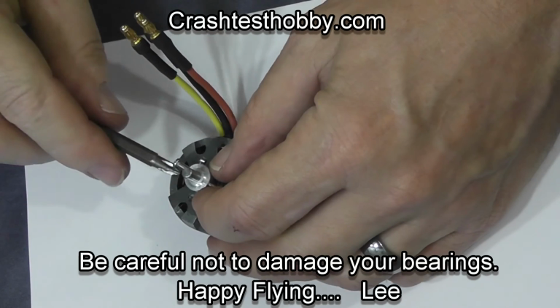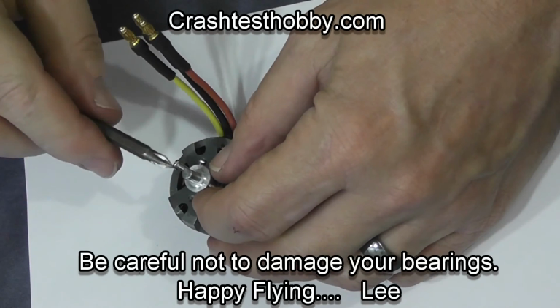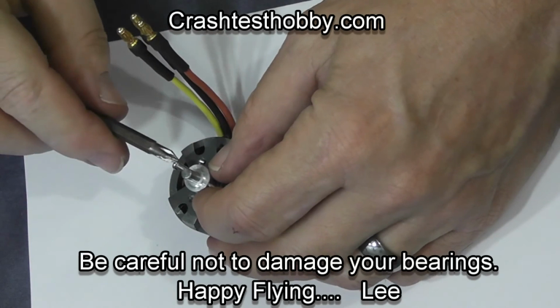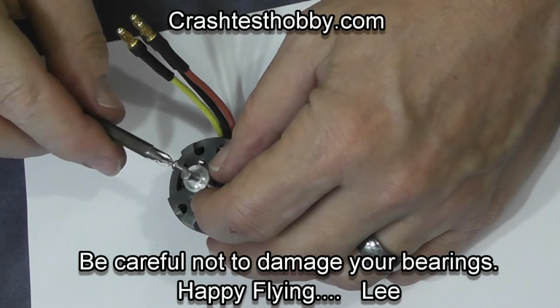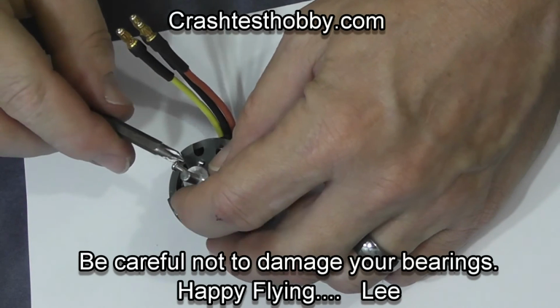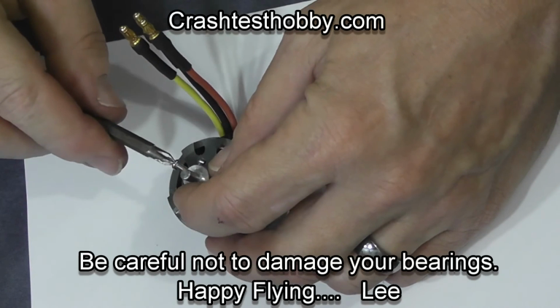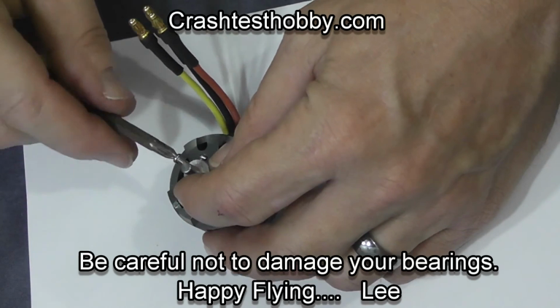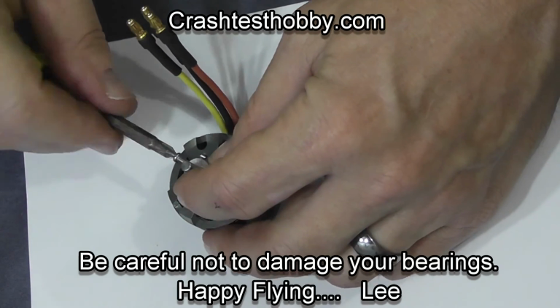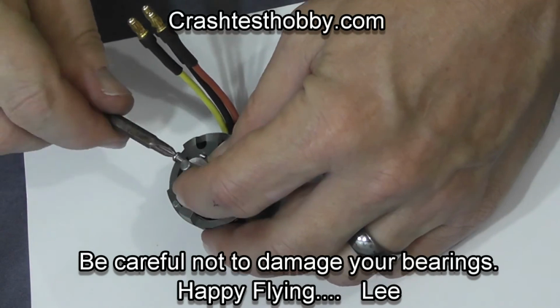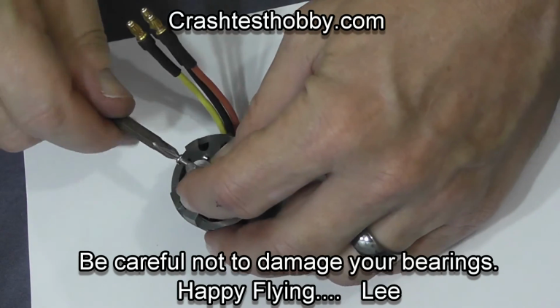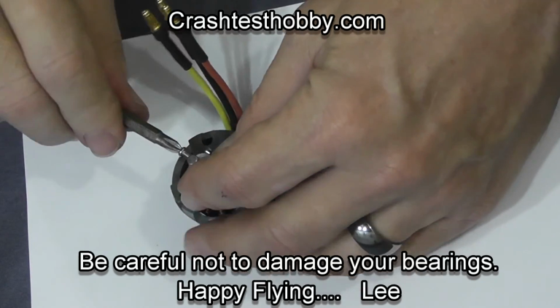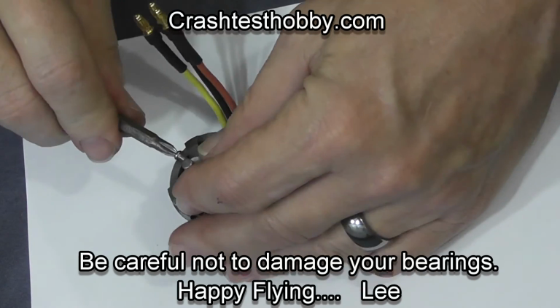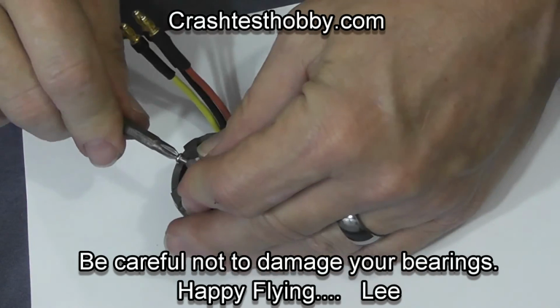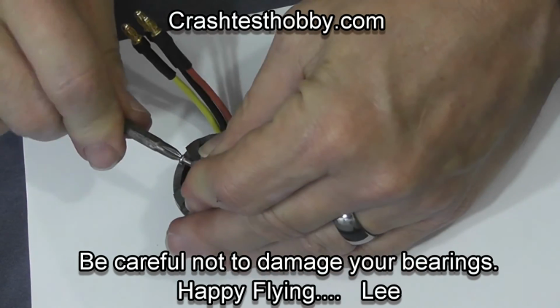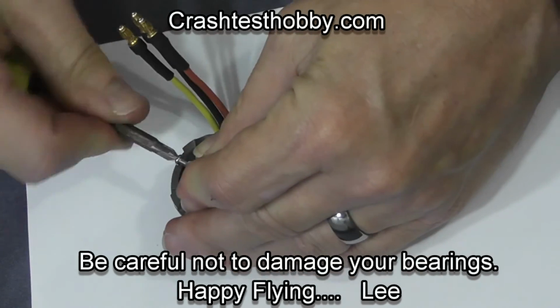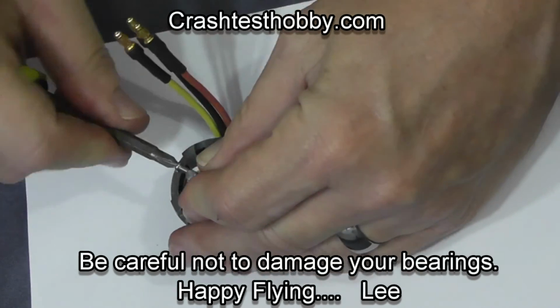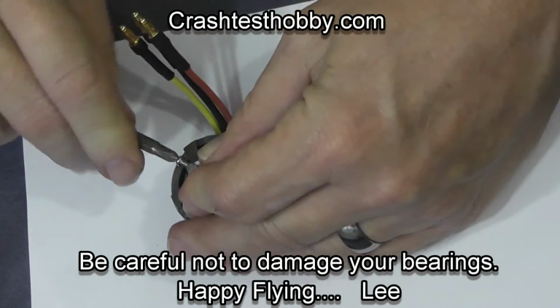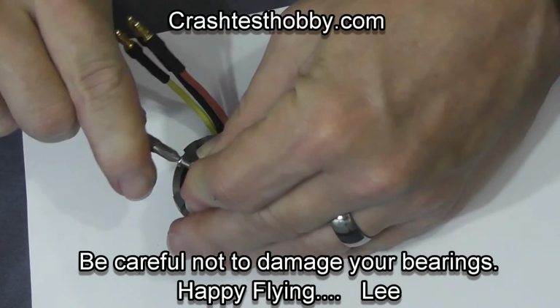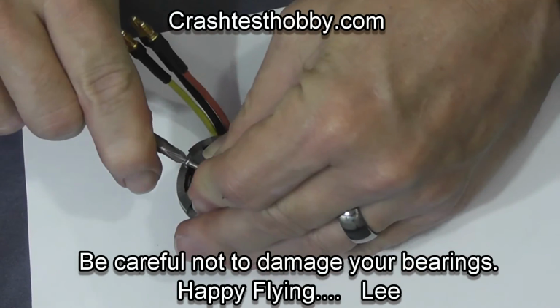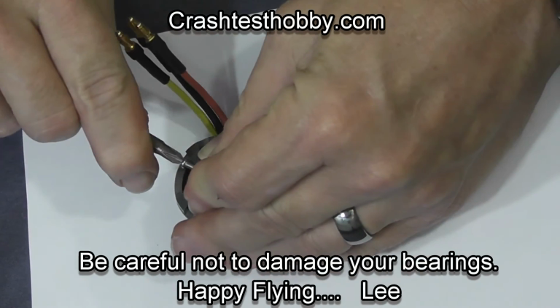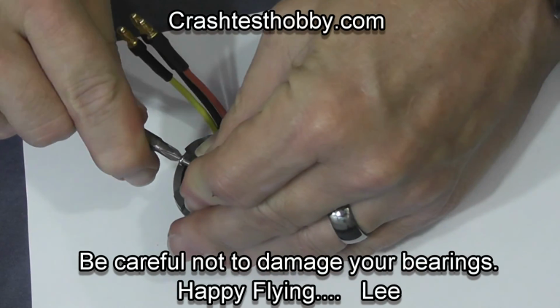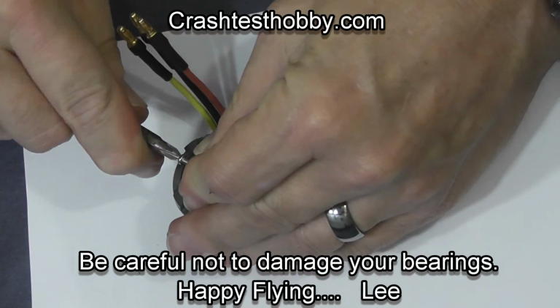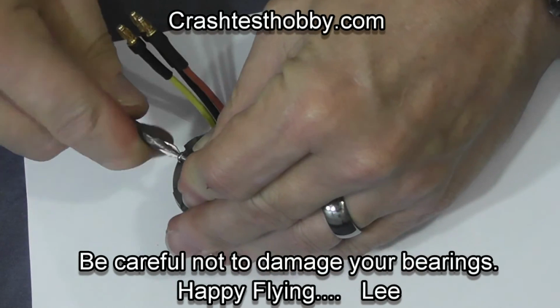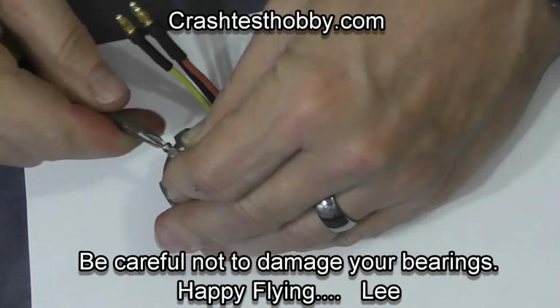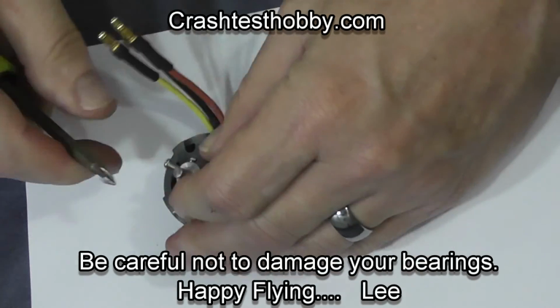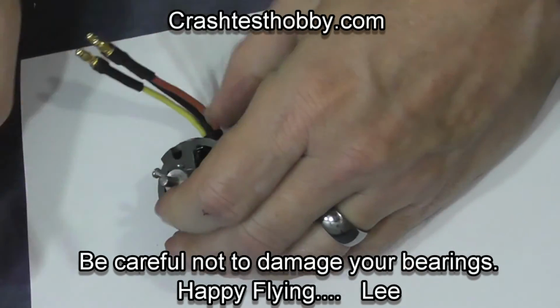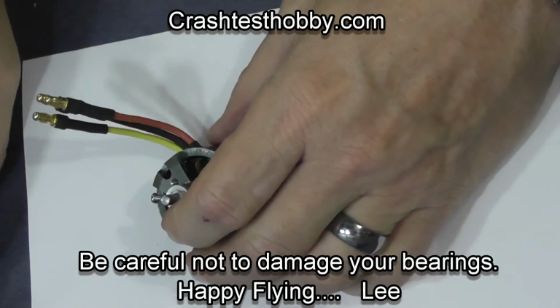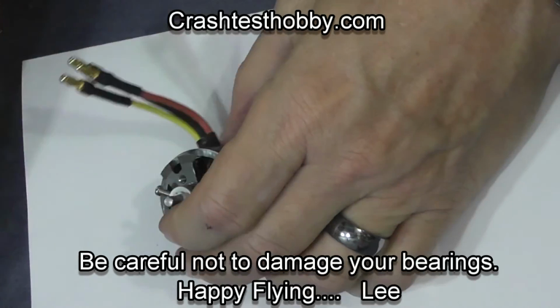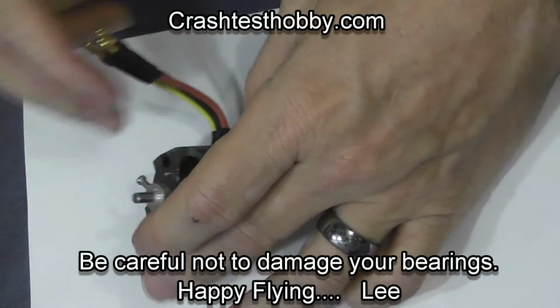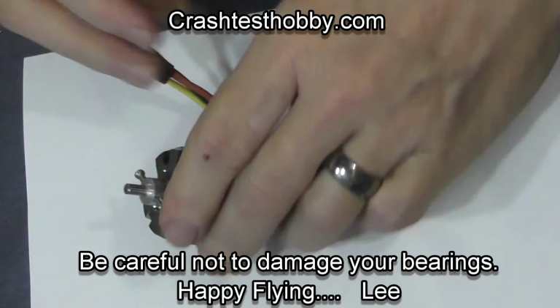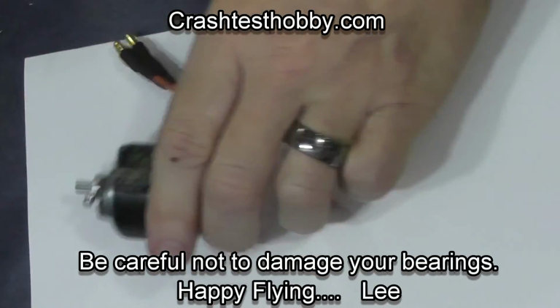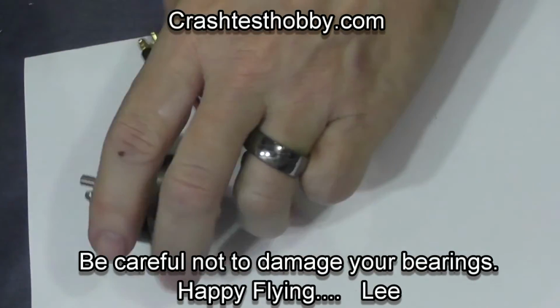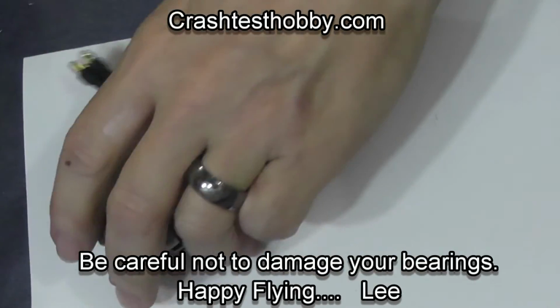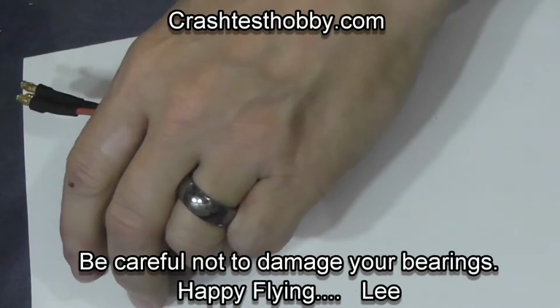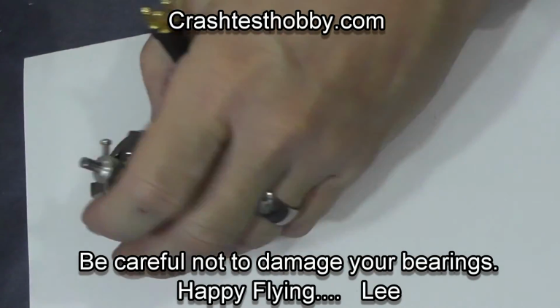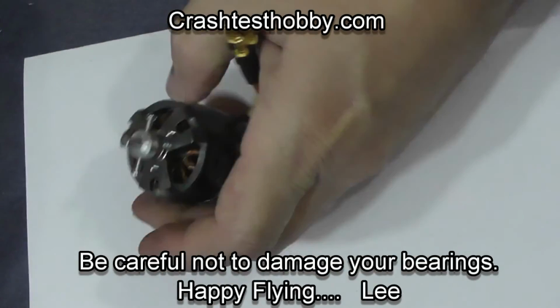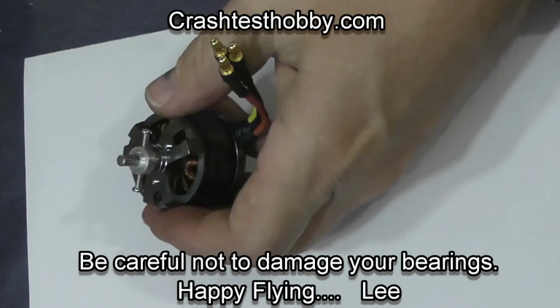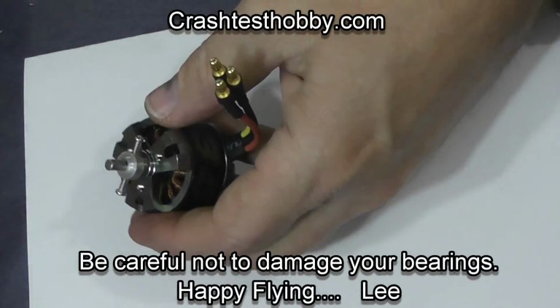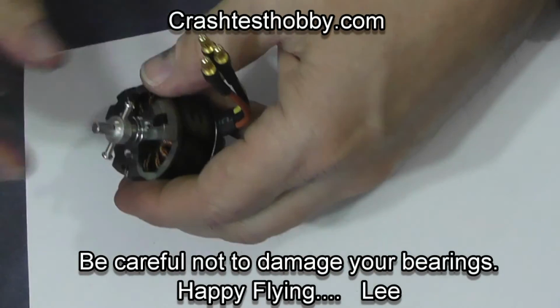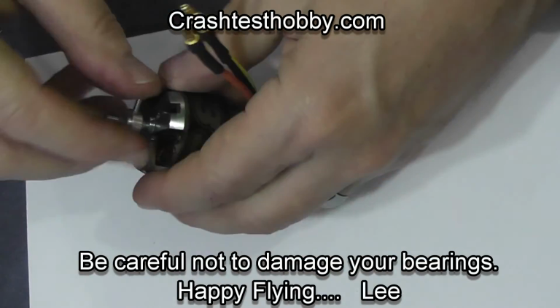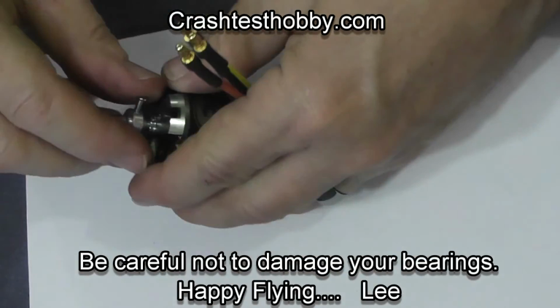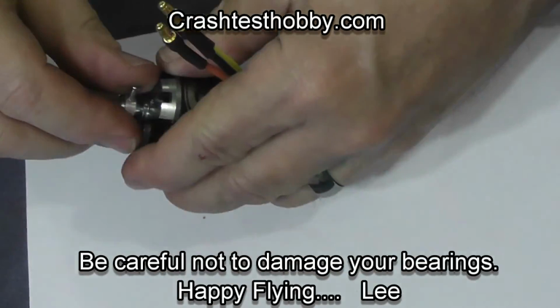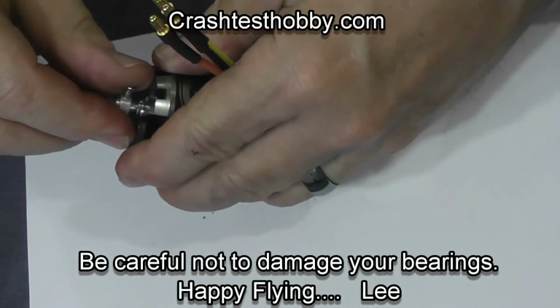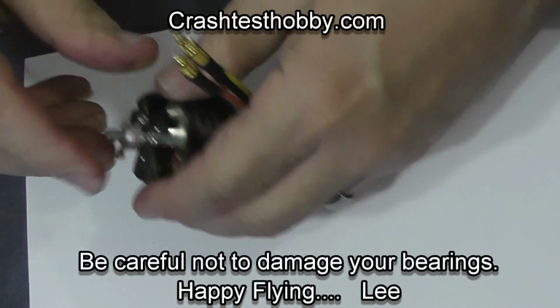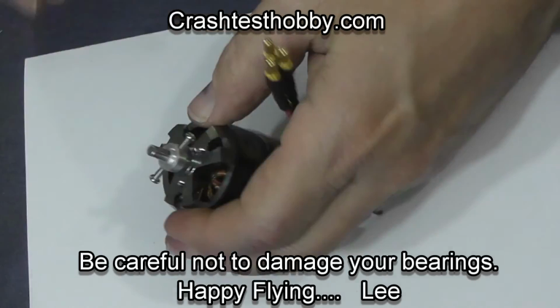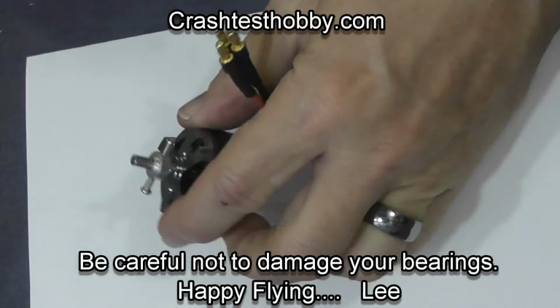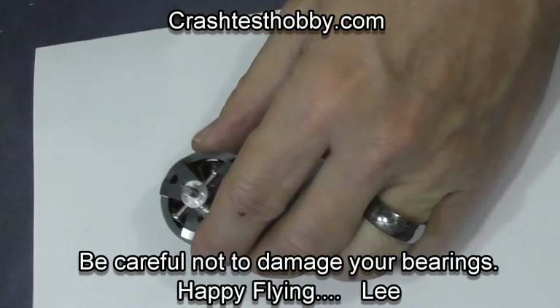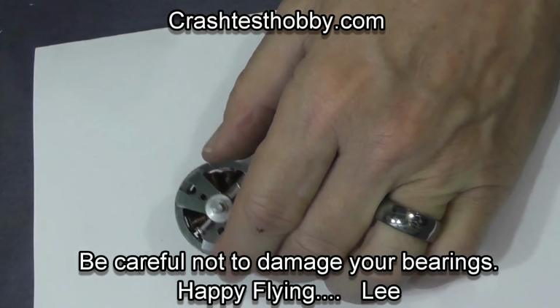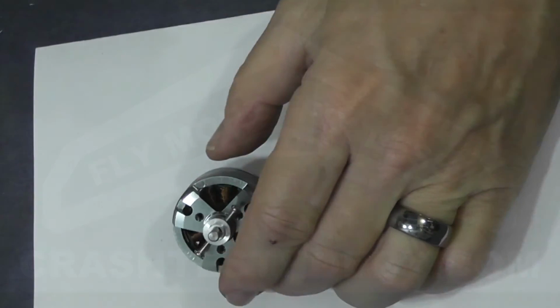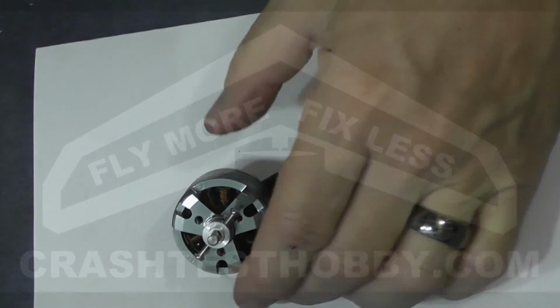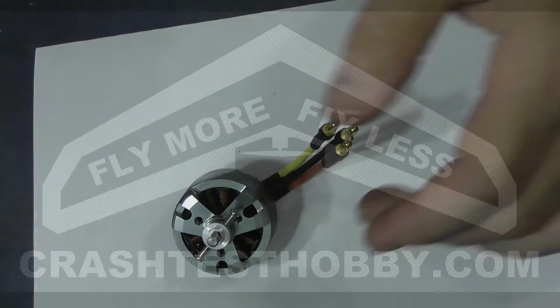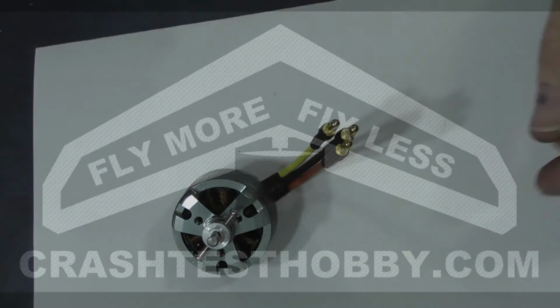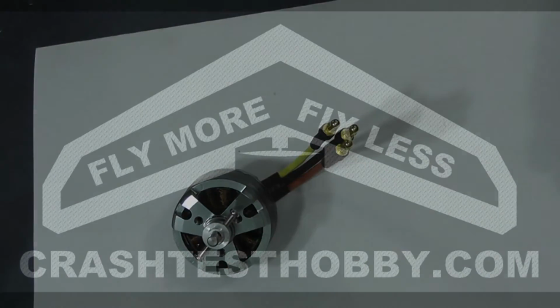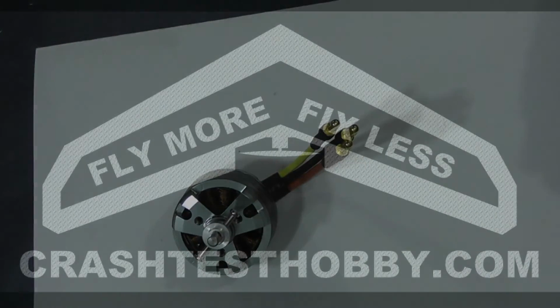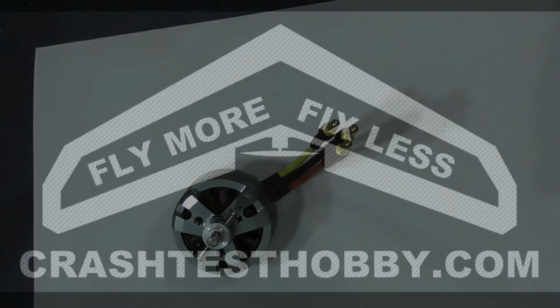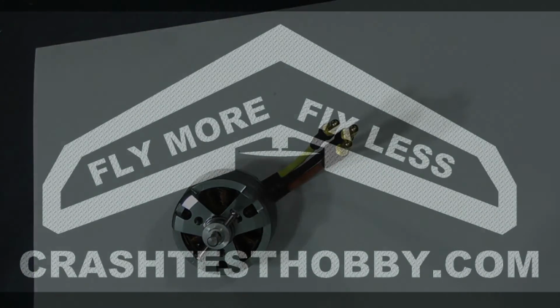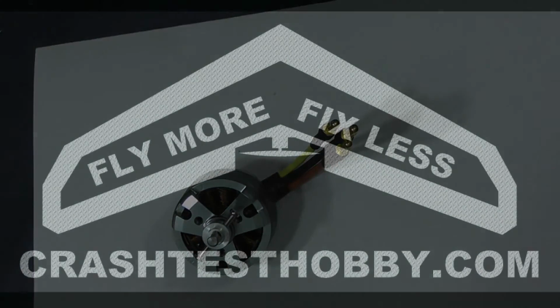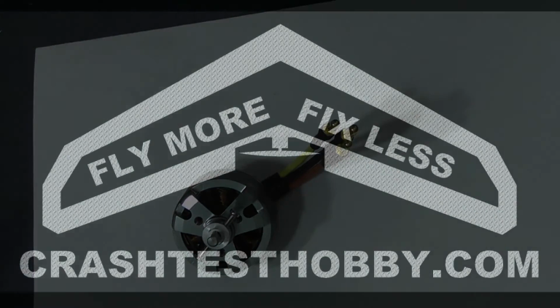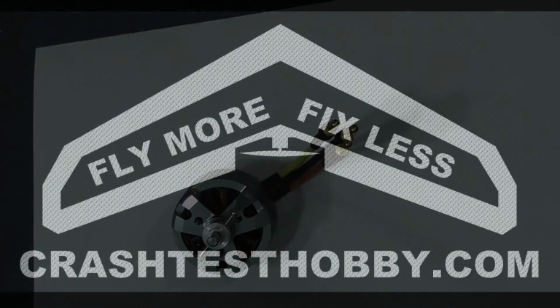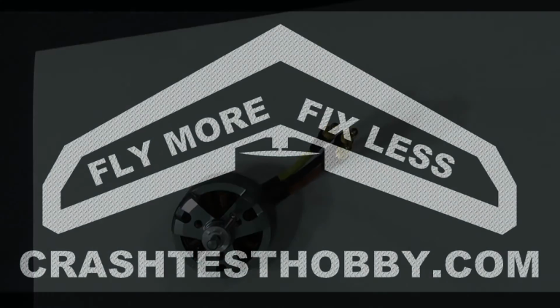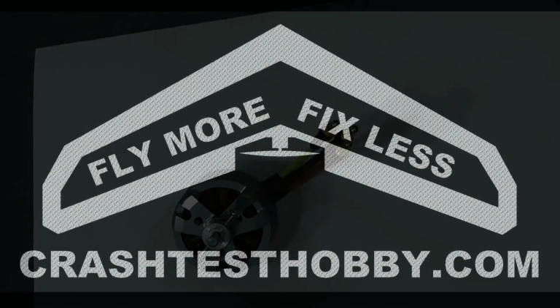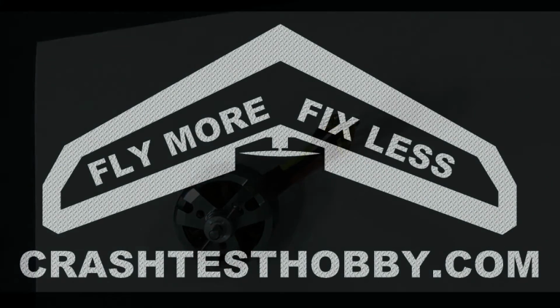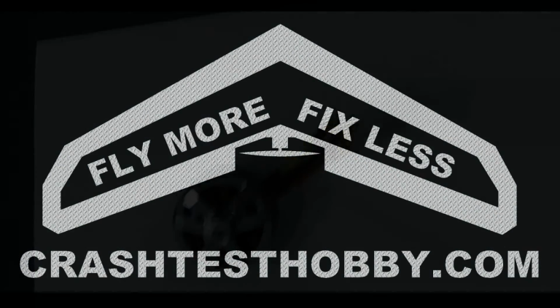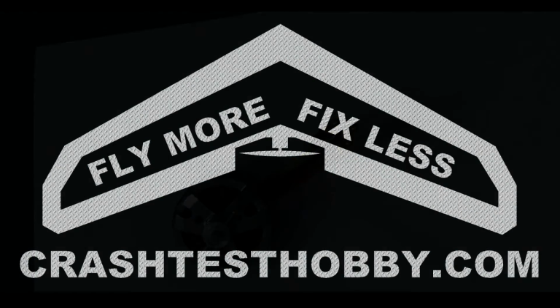Thank you for watching. Be careful not to damage your bearings in this process, and happy flying. This is Lee from Crash Test Hobbies.